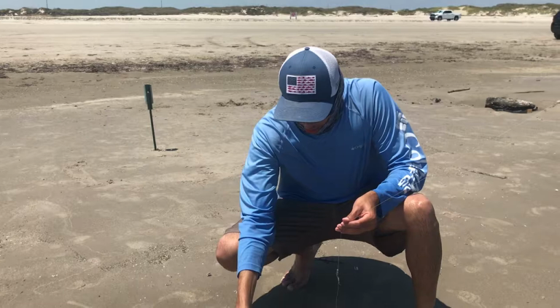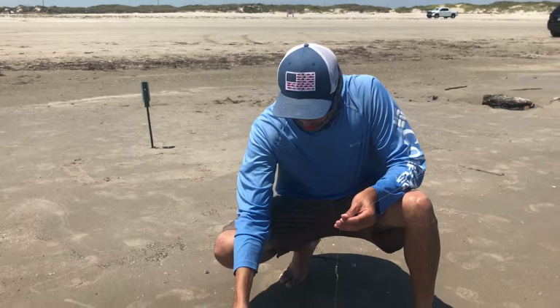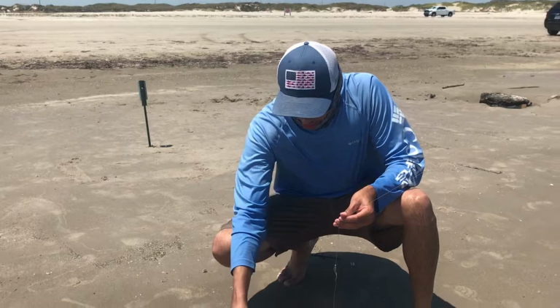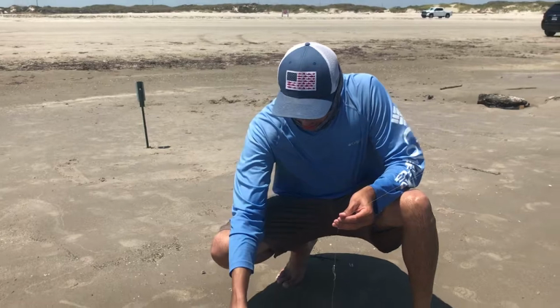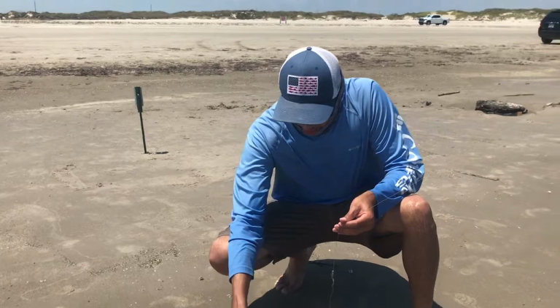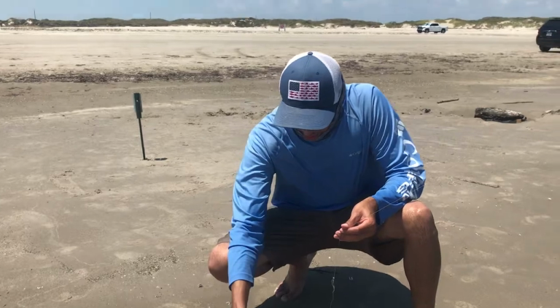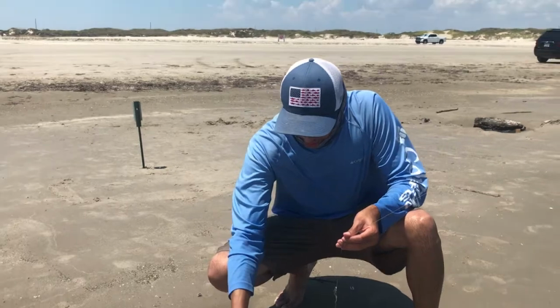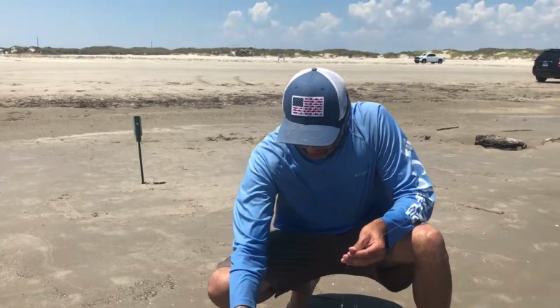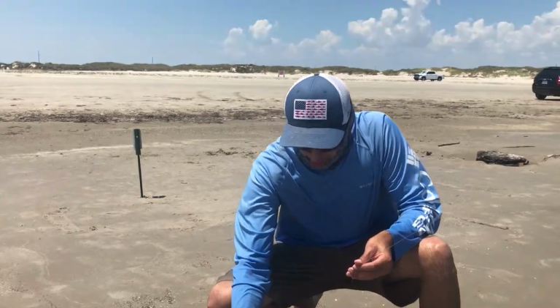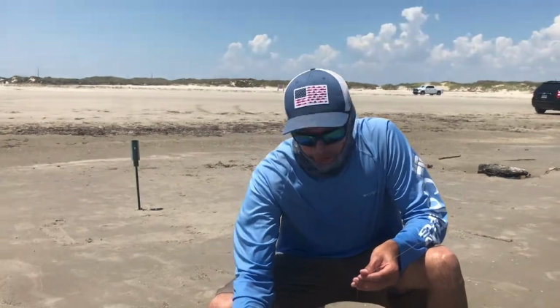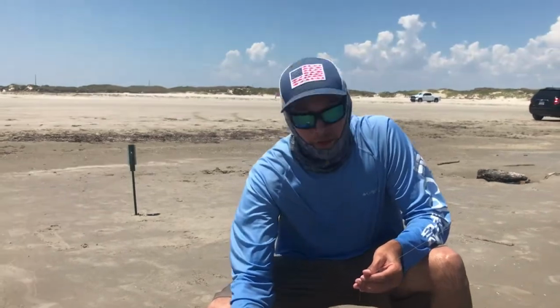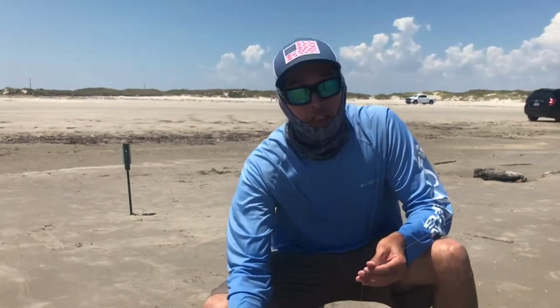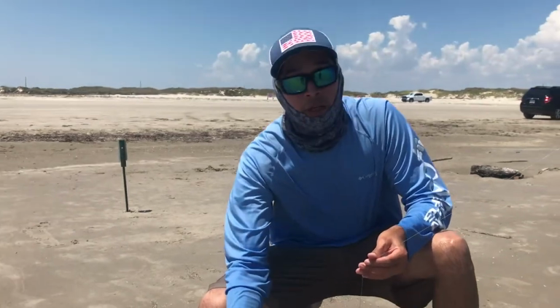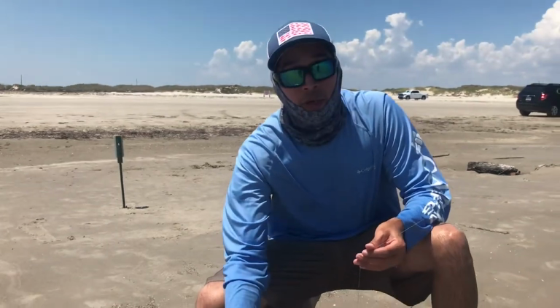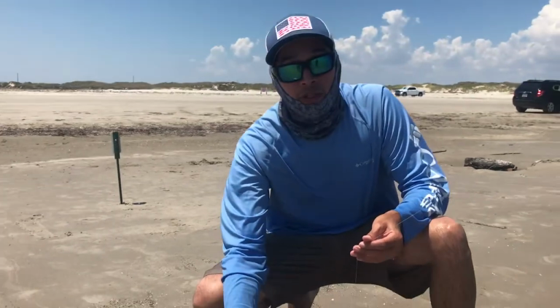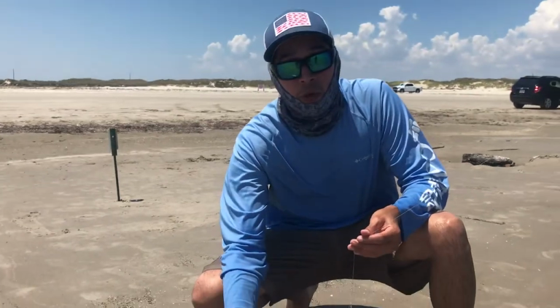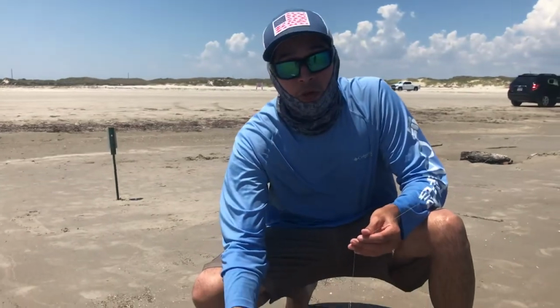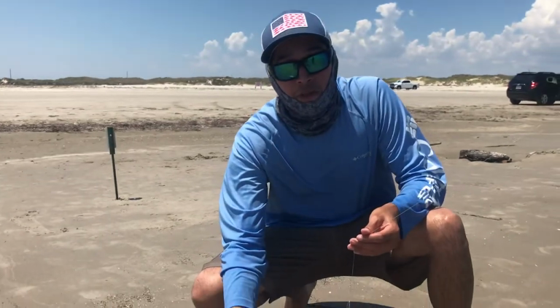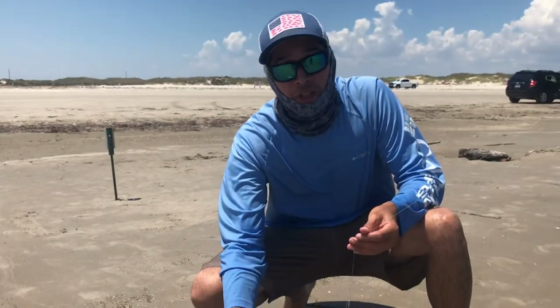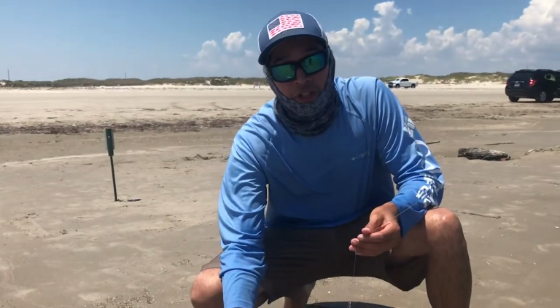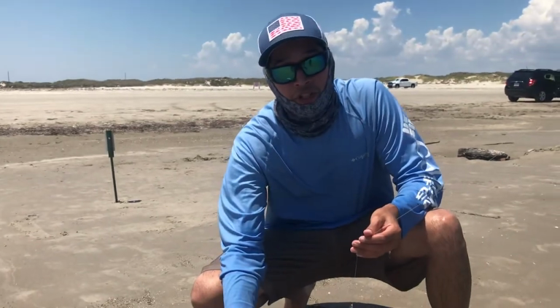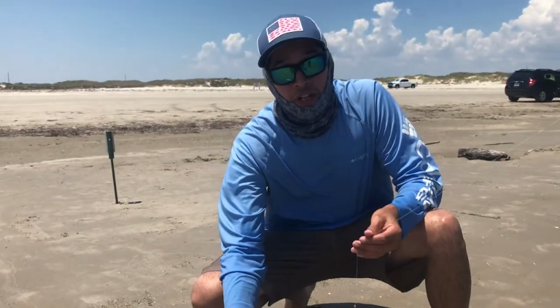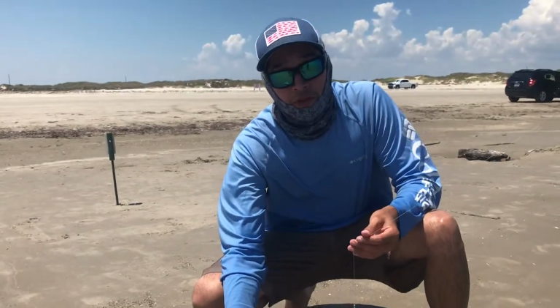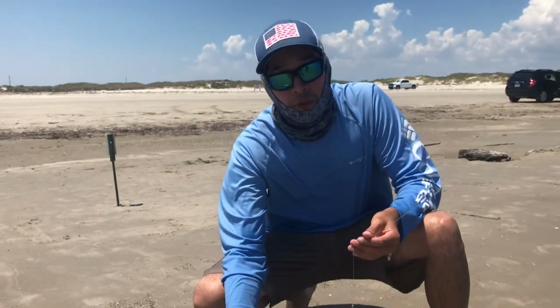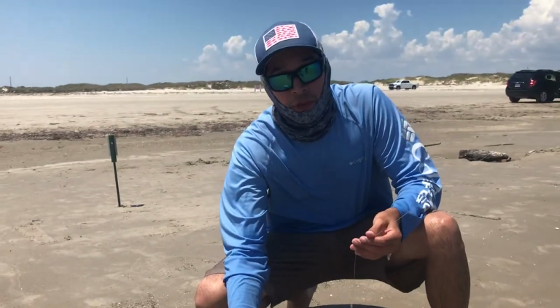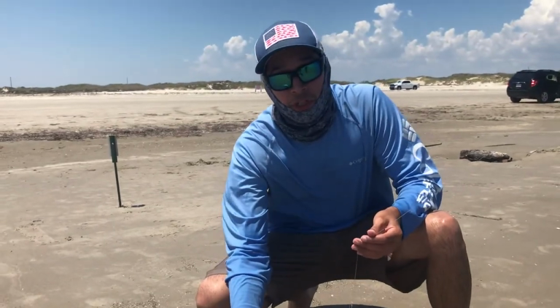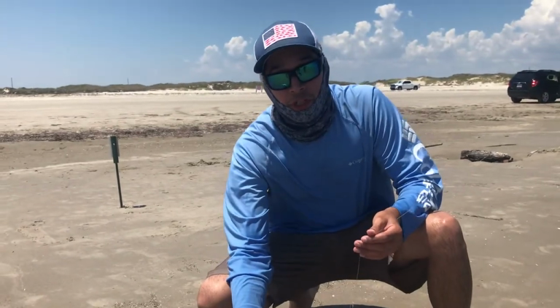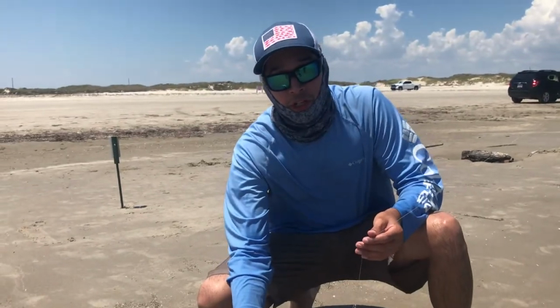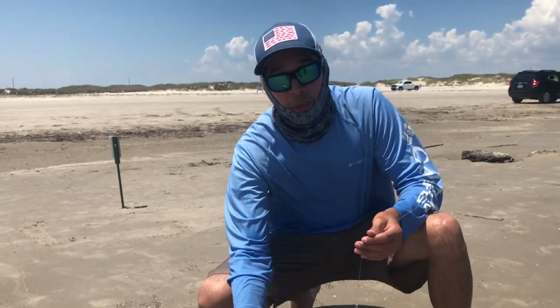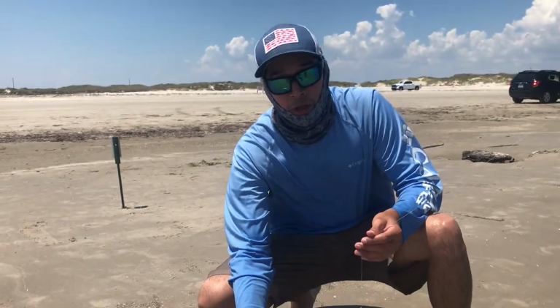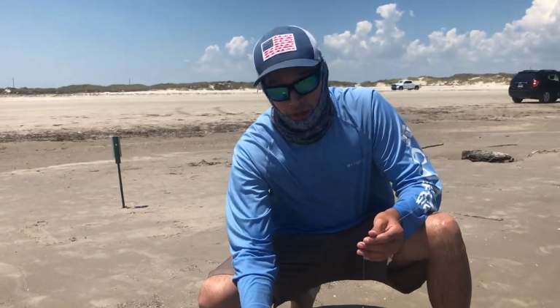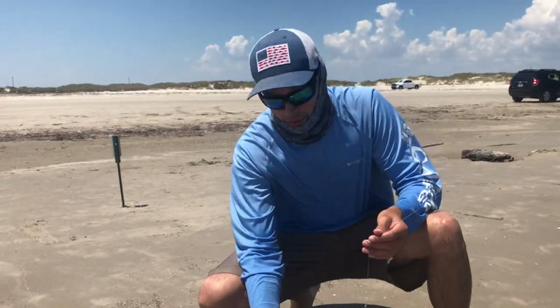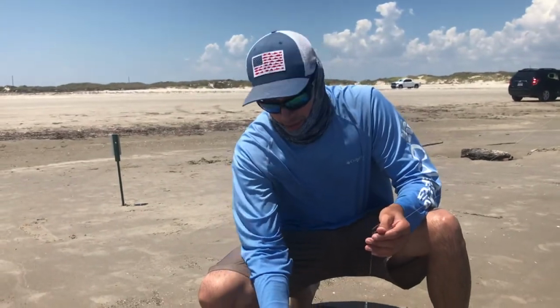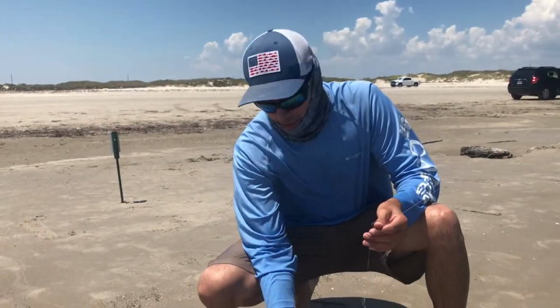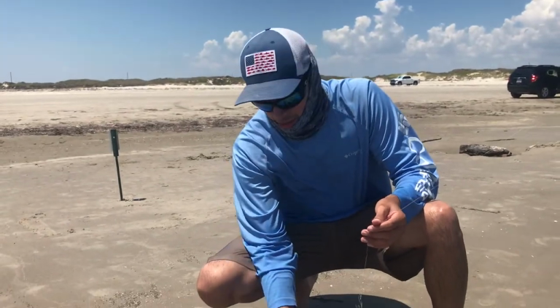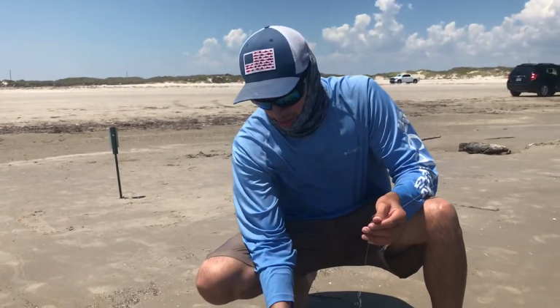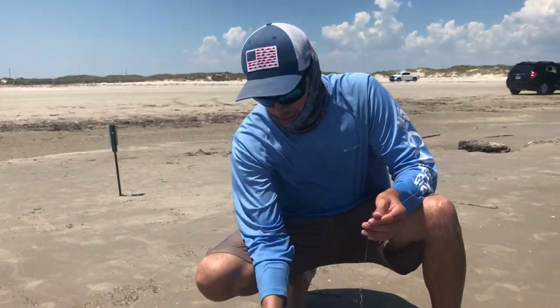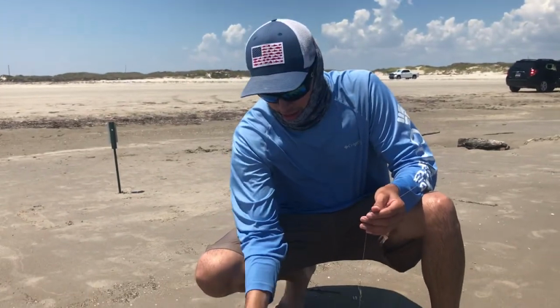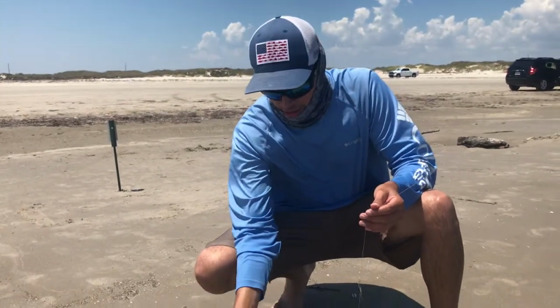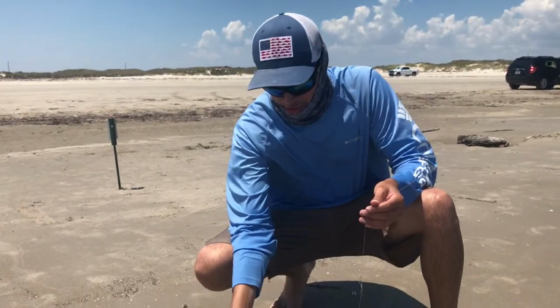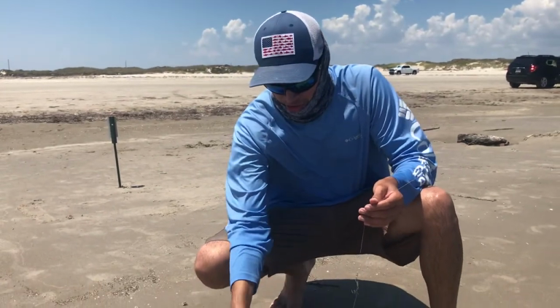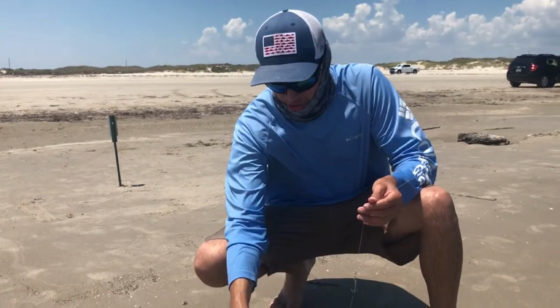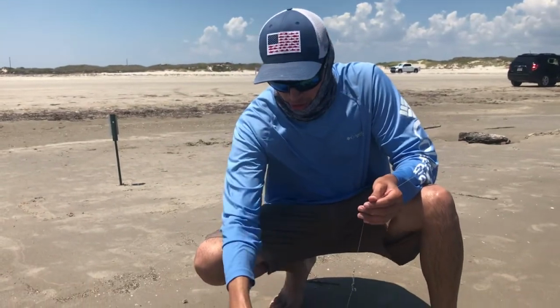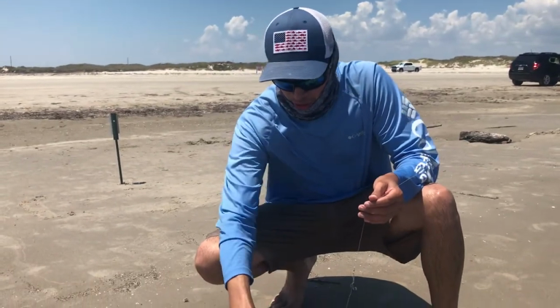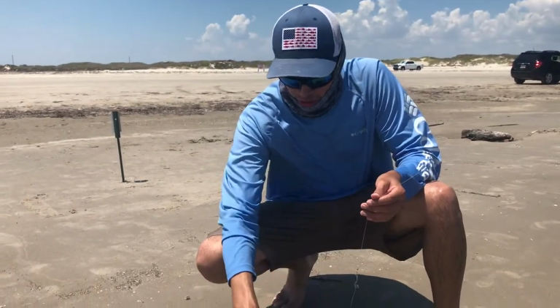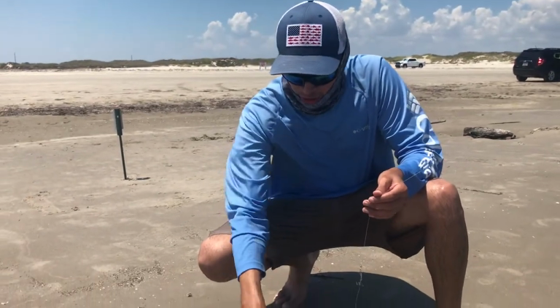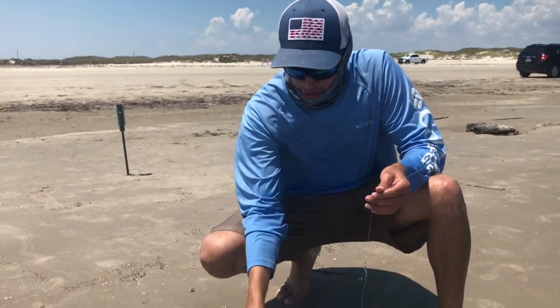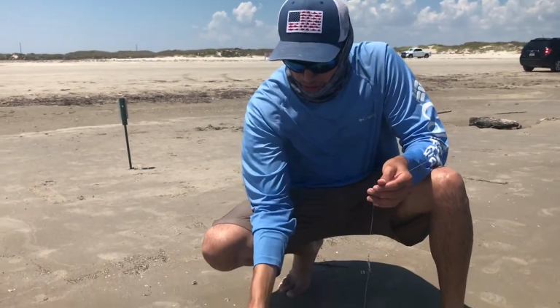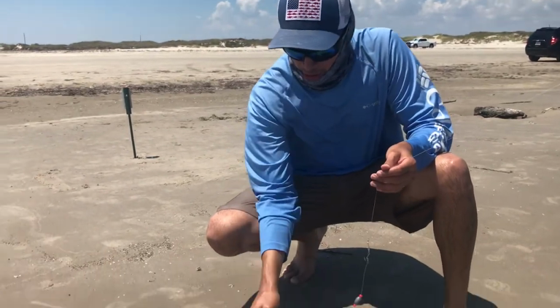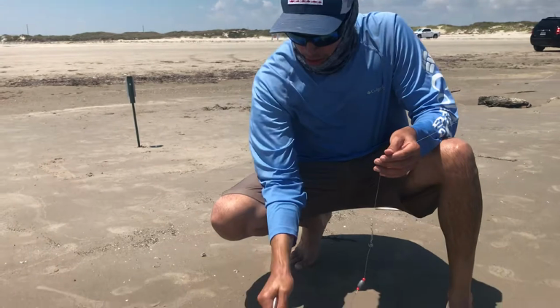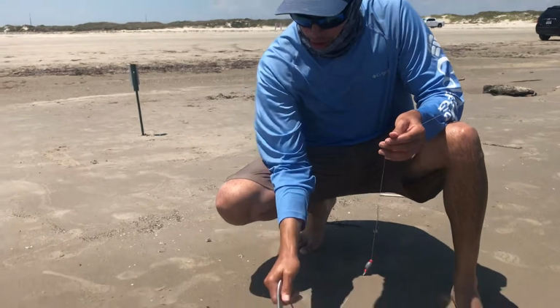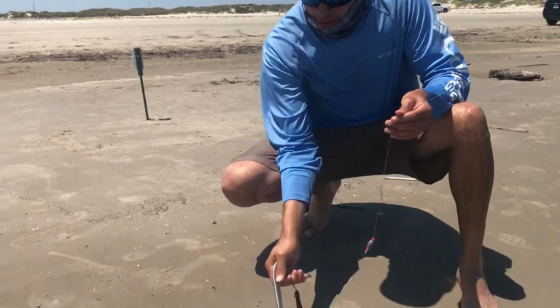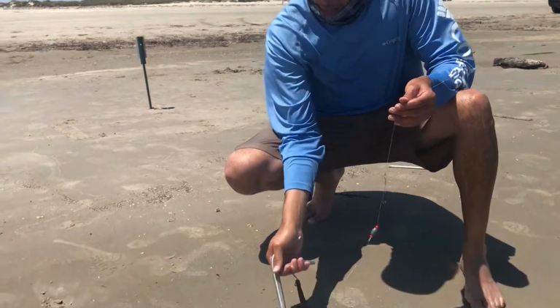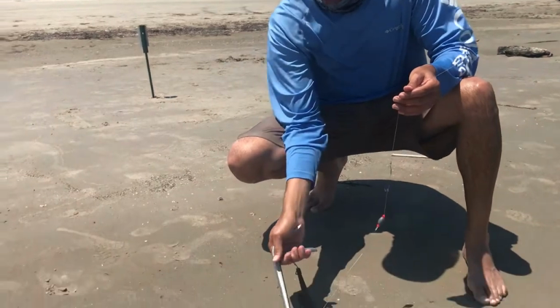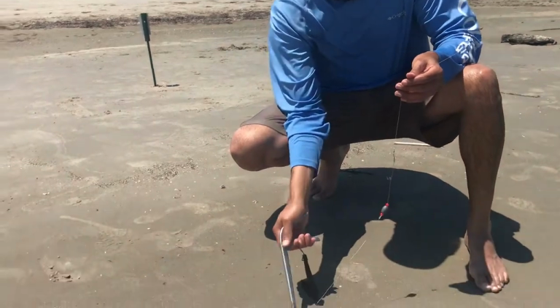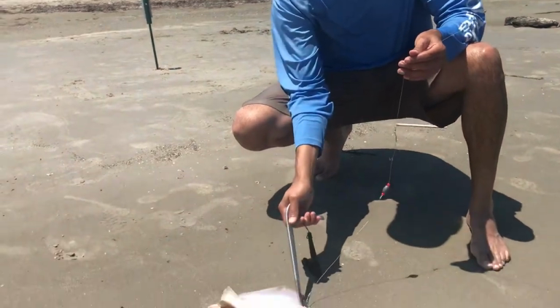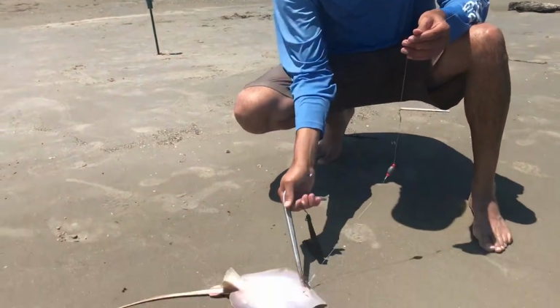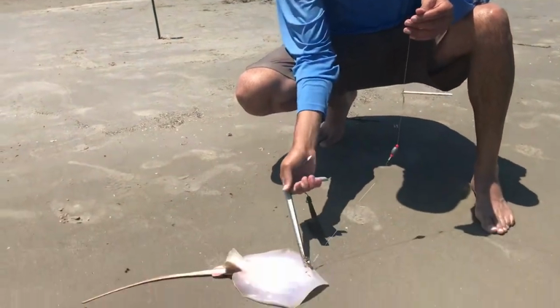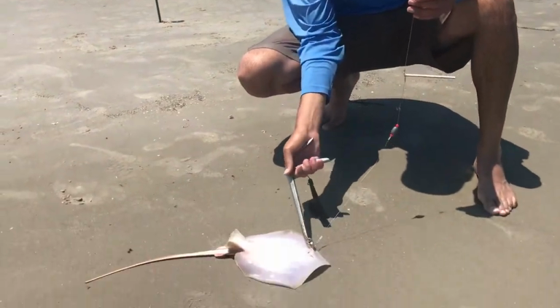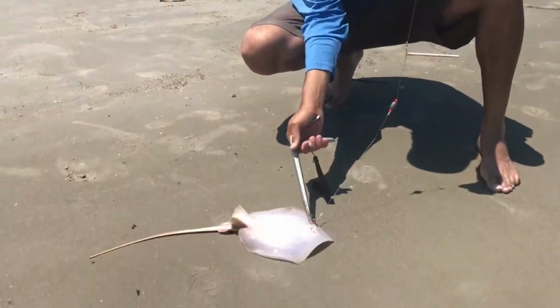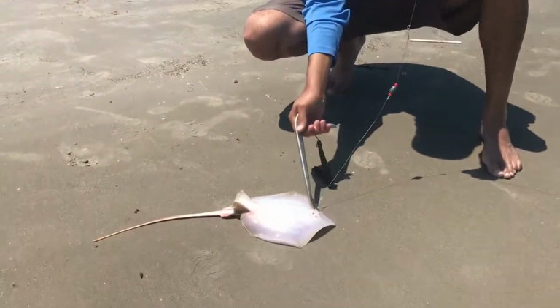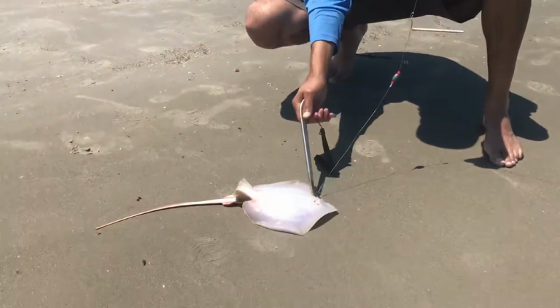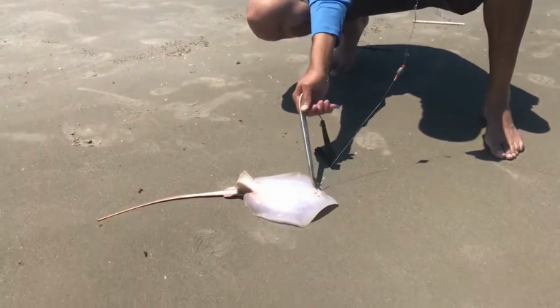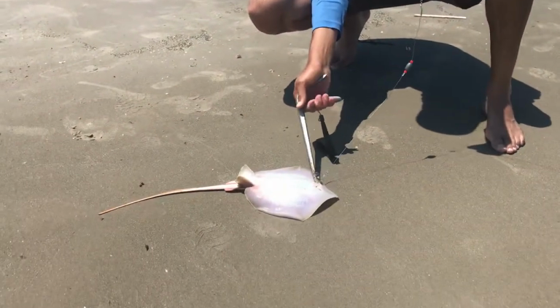Hi guys, fun thinking about saltwater fishing — you never know what you're going to hook up on. My sister-in-law hooked up on this nice little stingray right here.